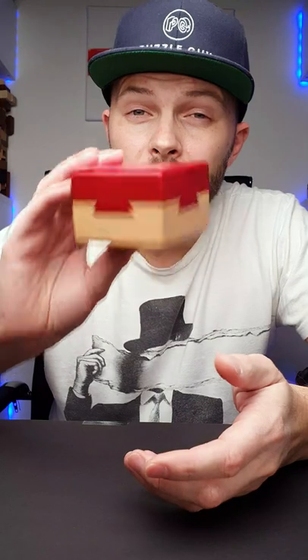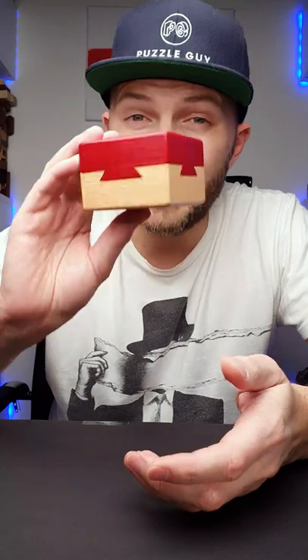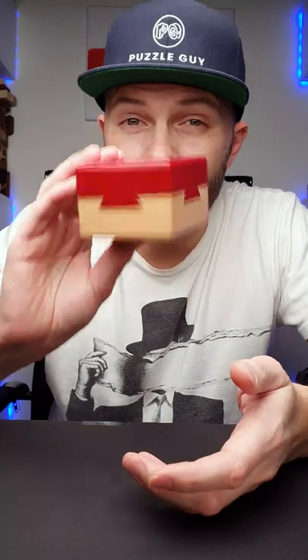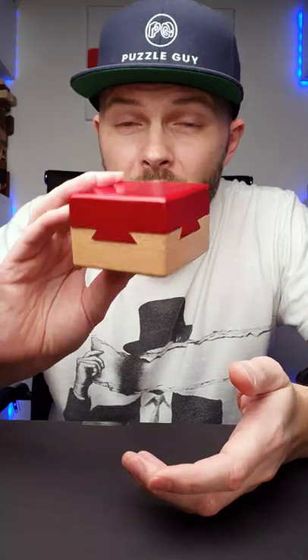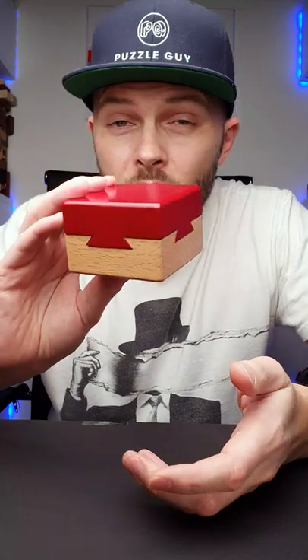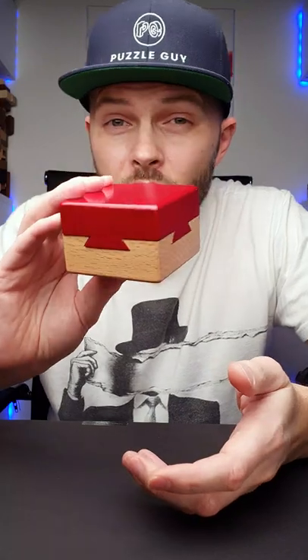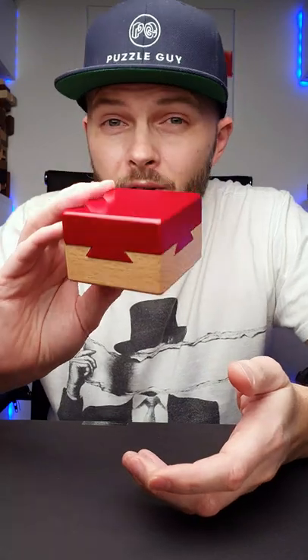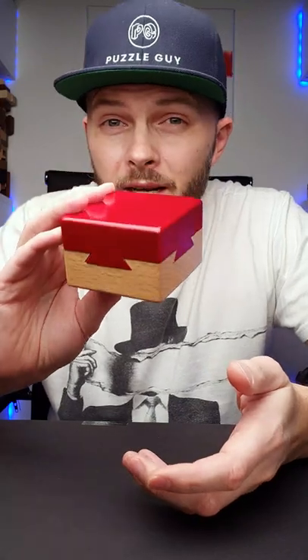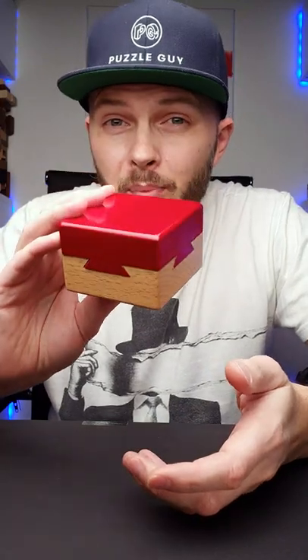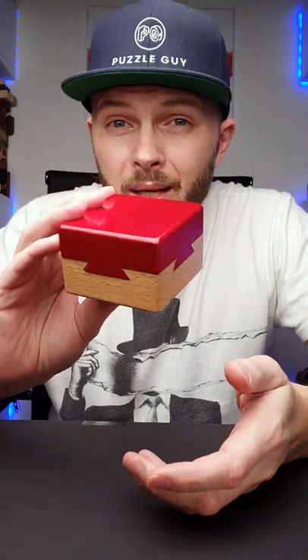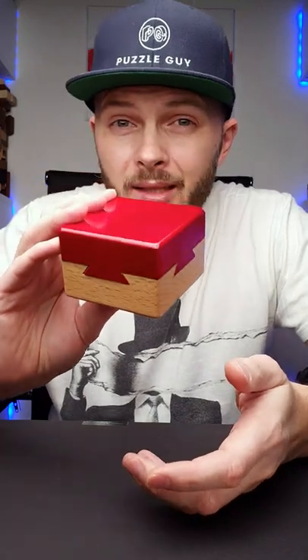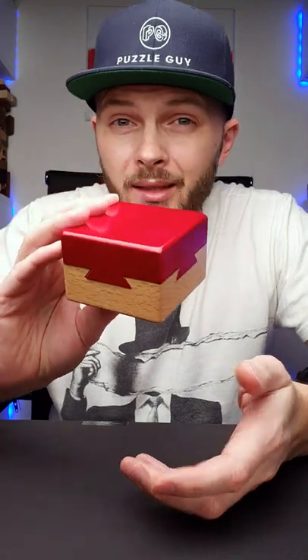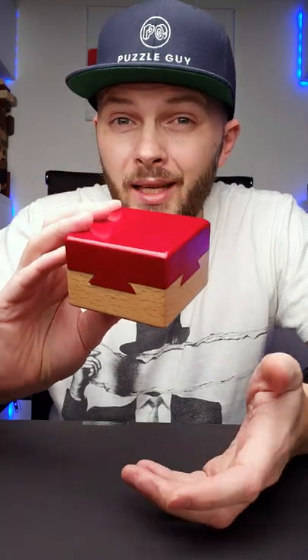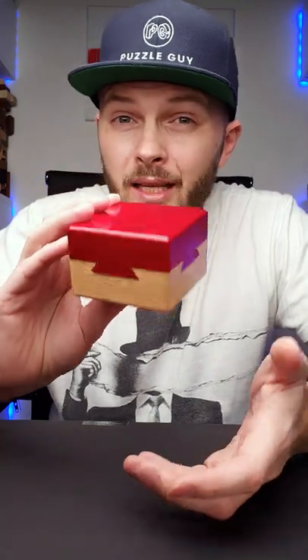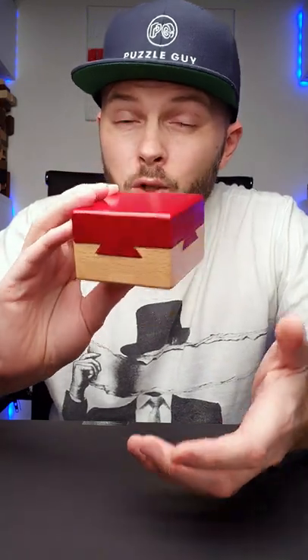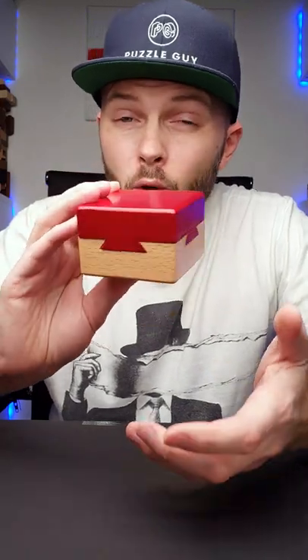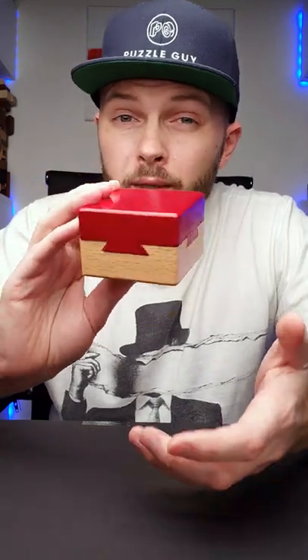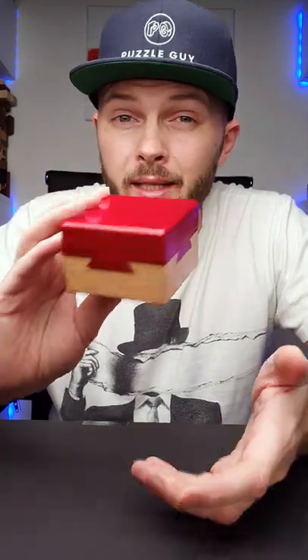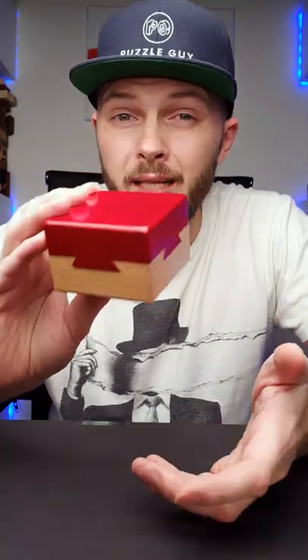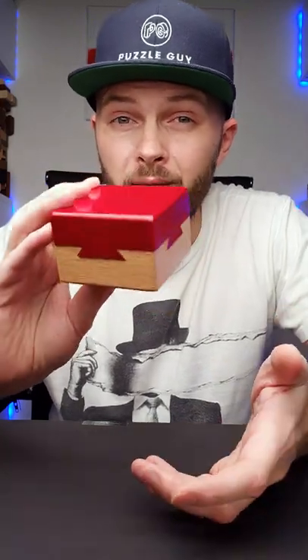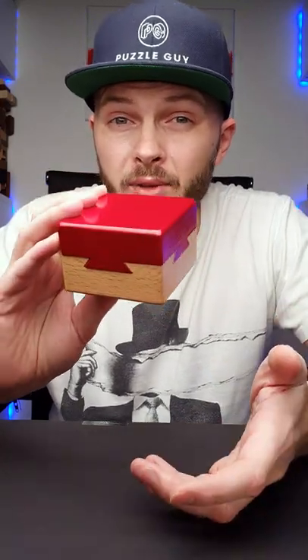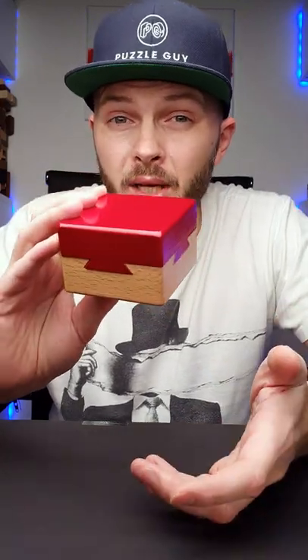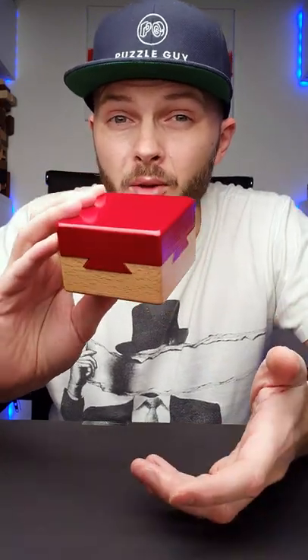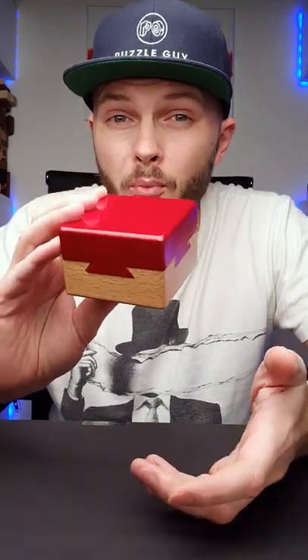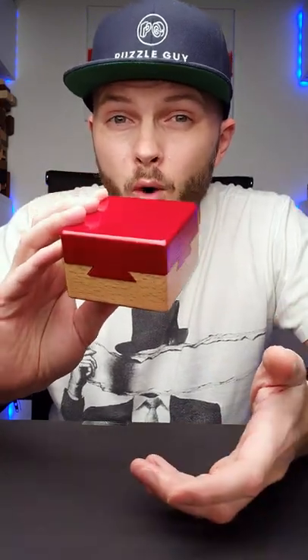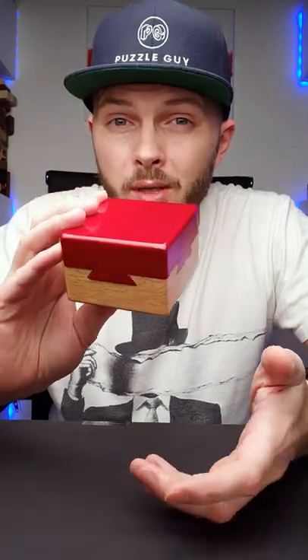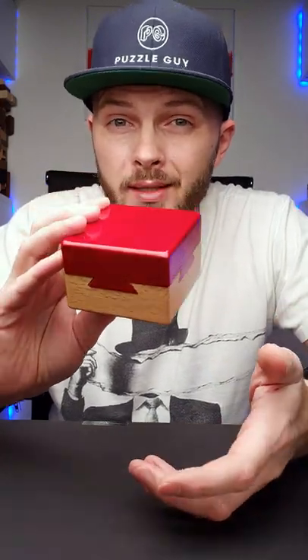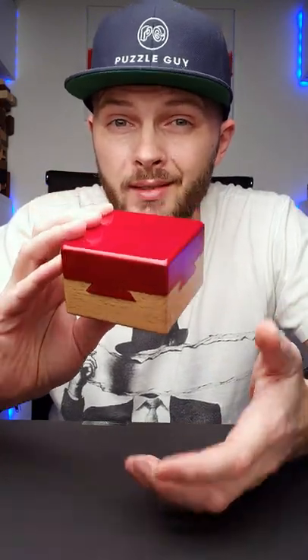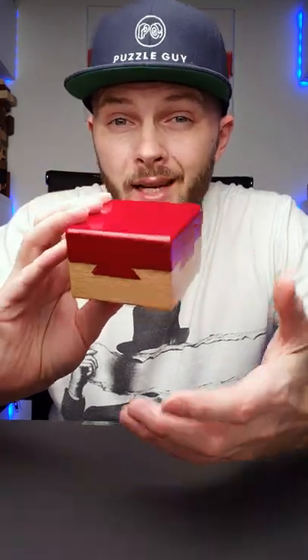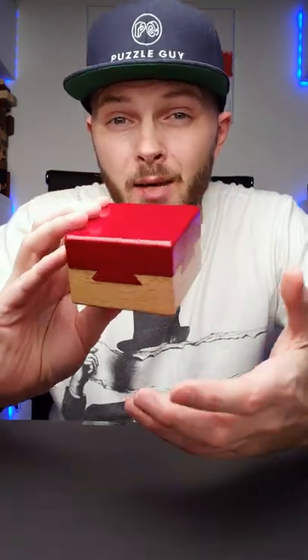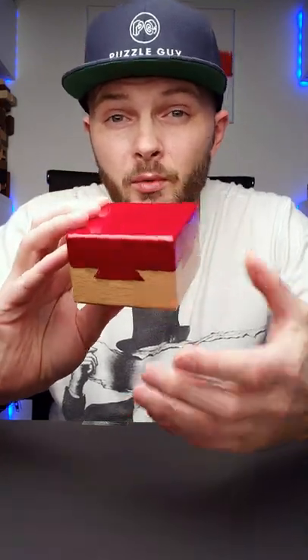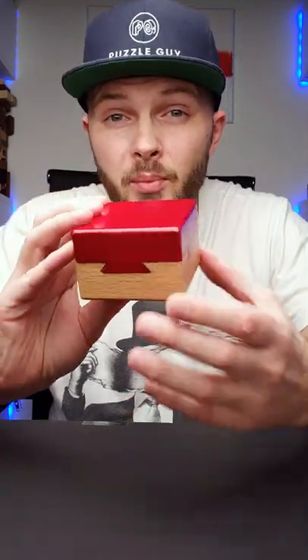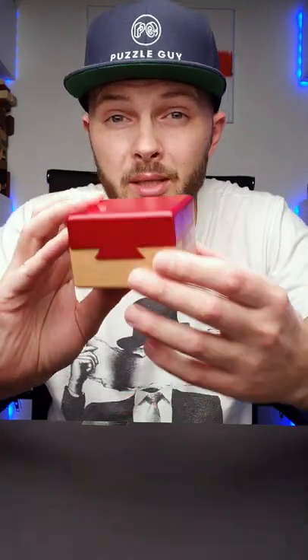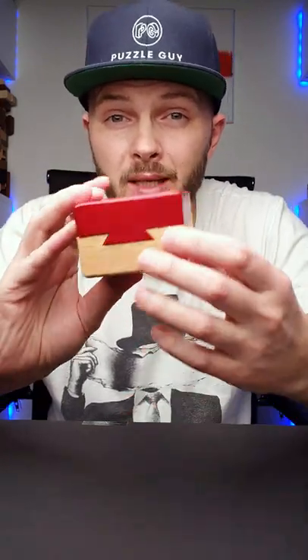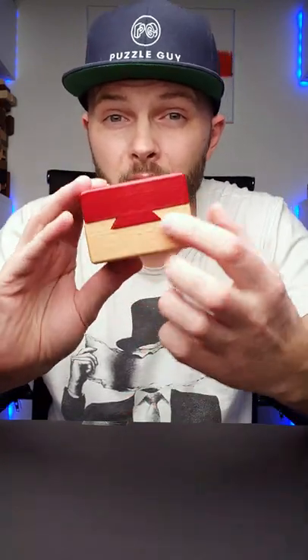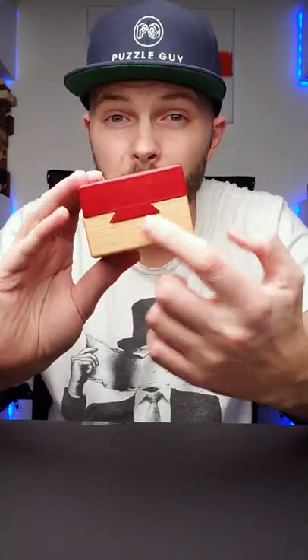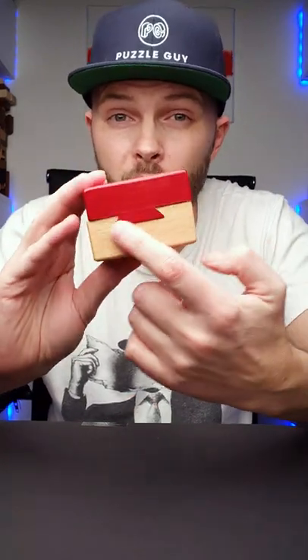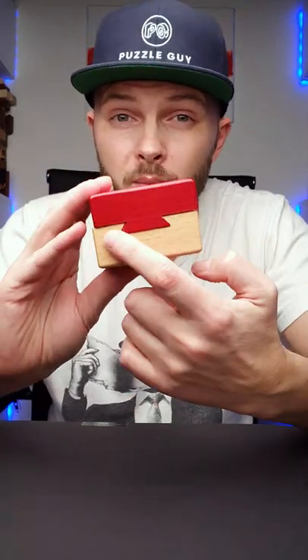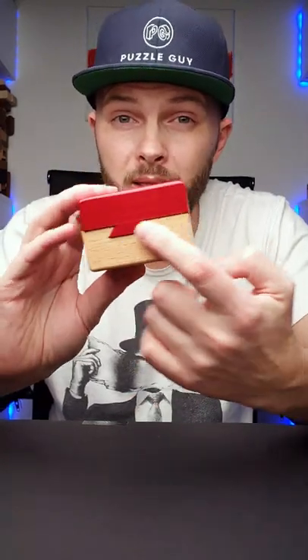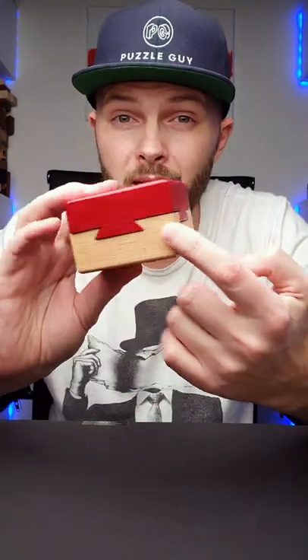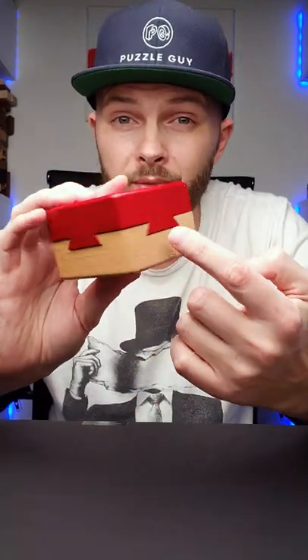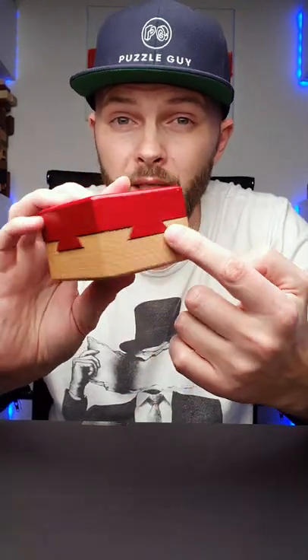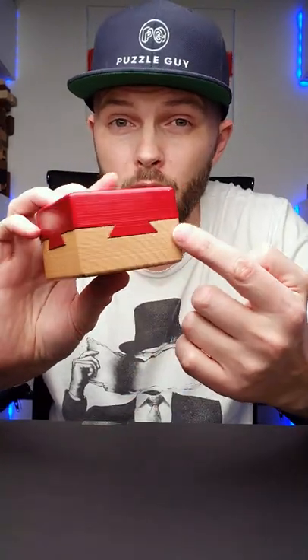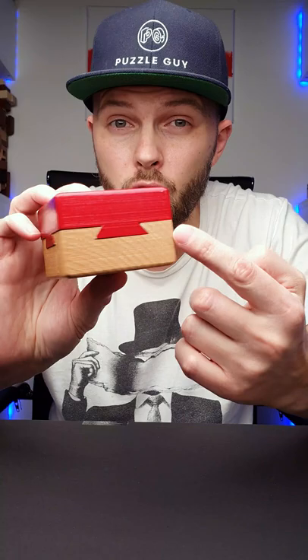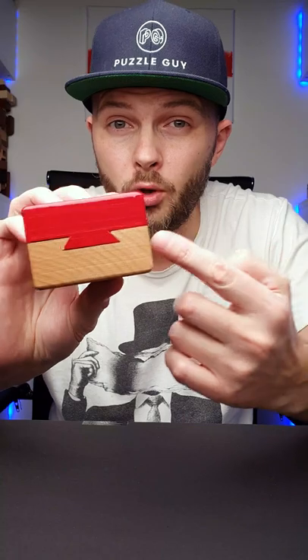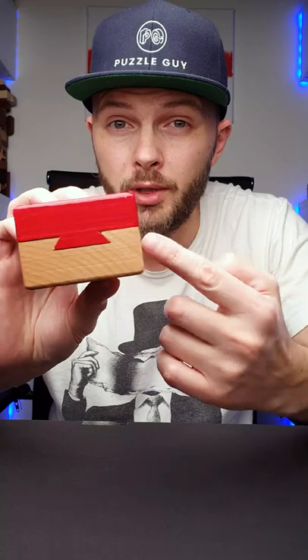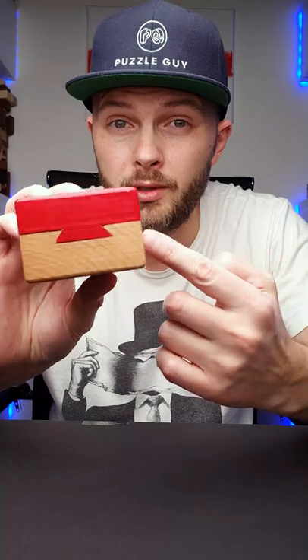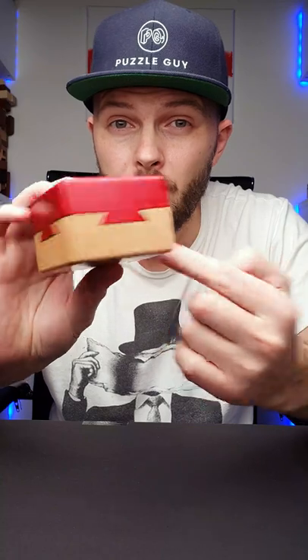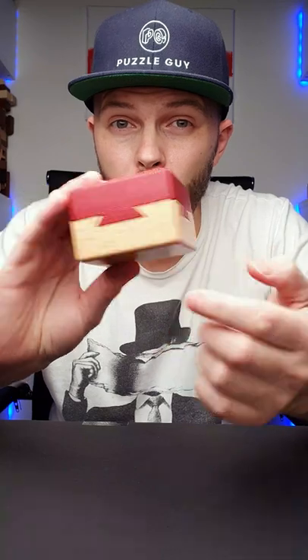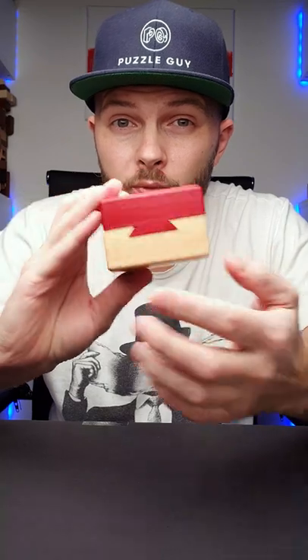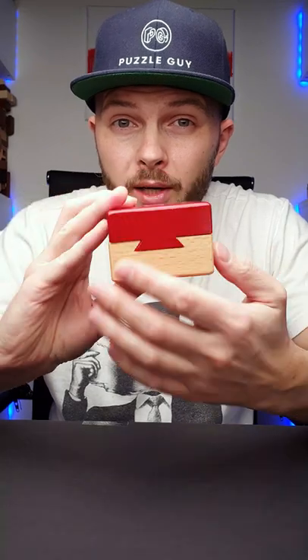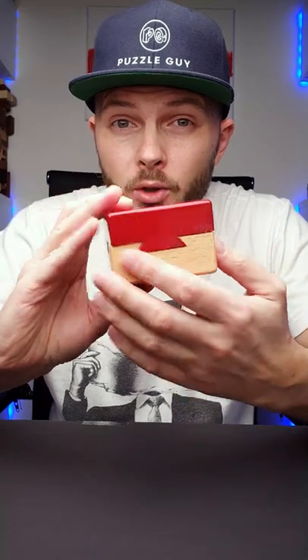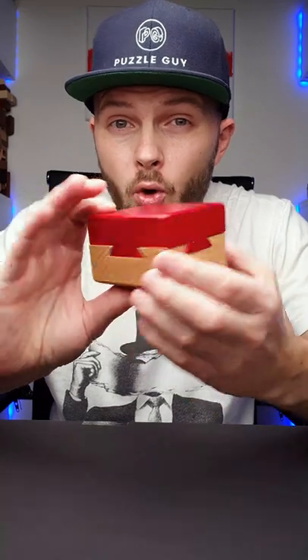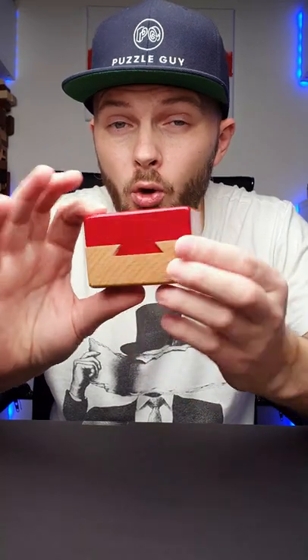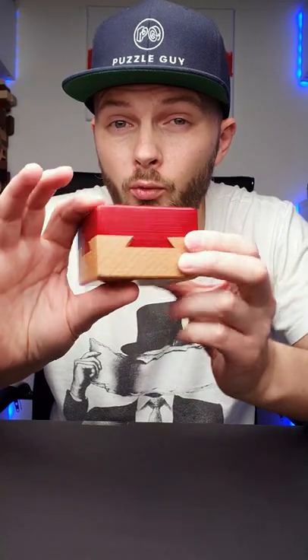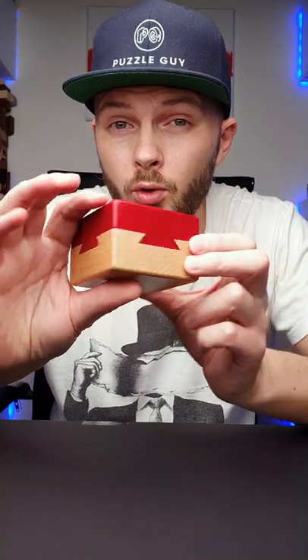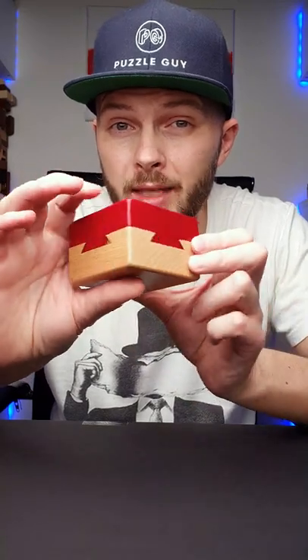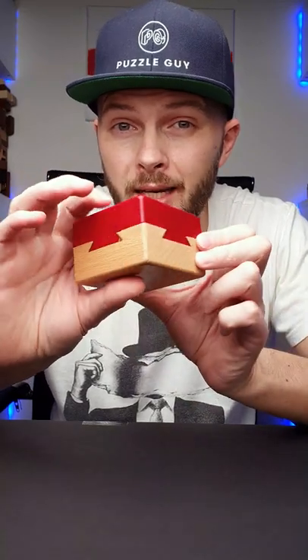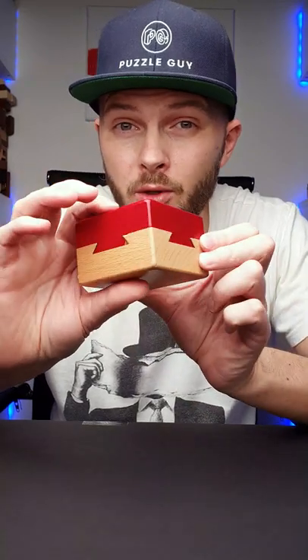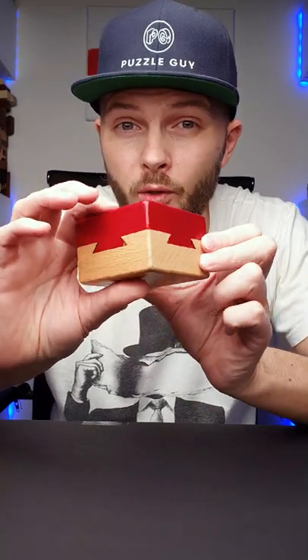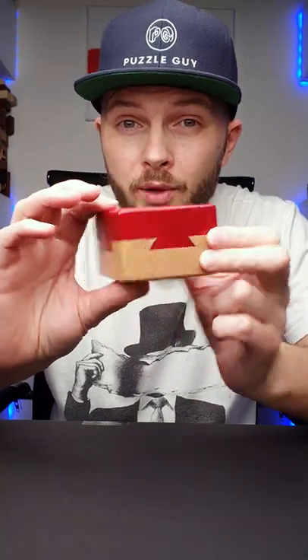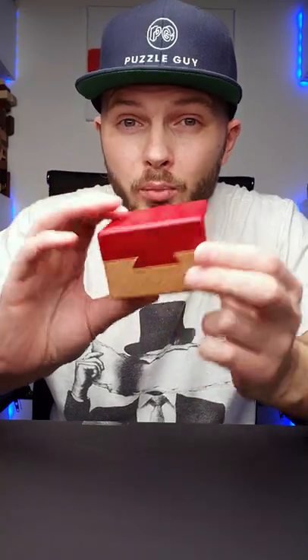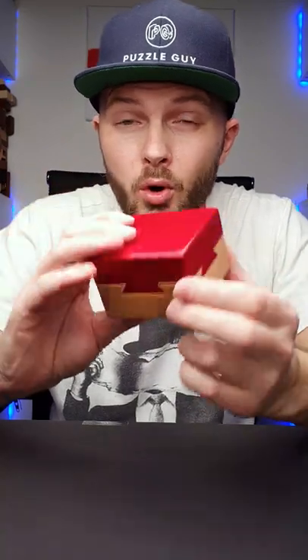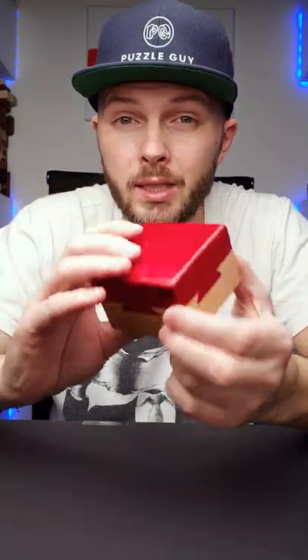Here is another great puzzle. It is called the dovetail box. The name of the puzzle comes from the dovetail joint that you will find on all four sides of the box.